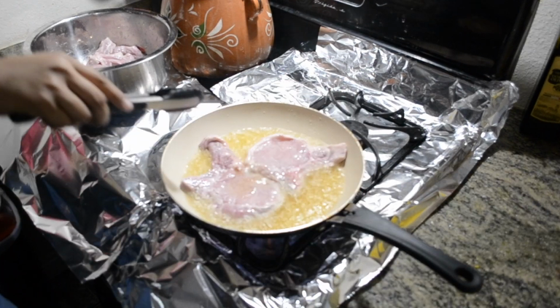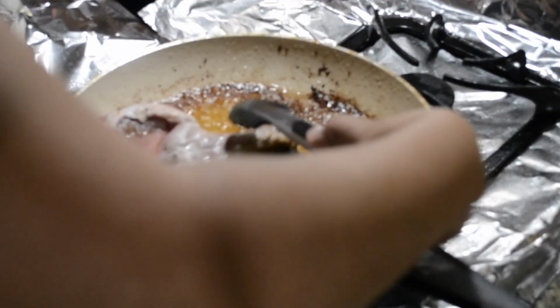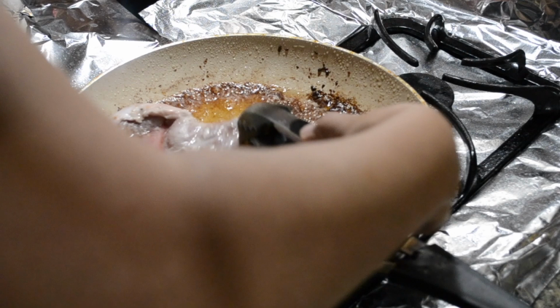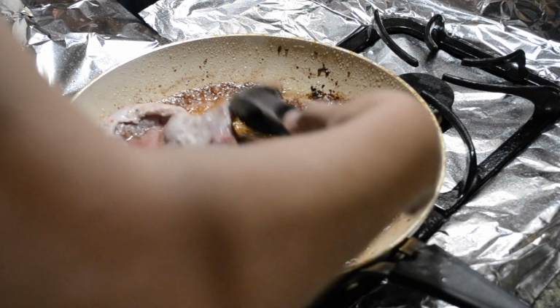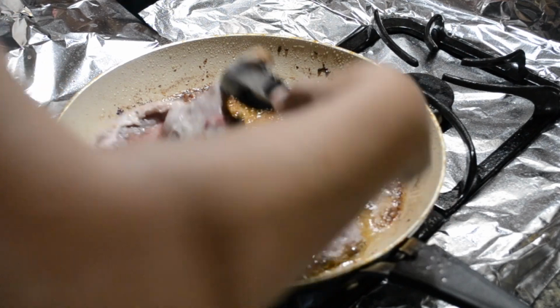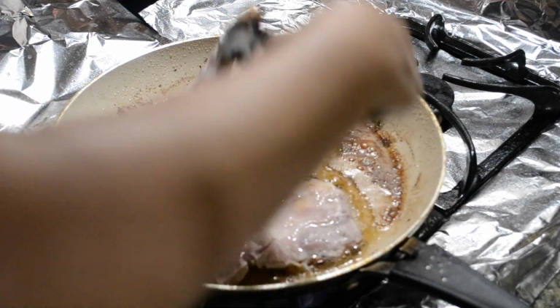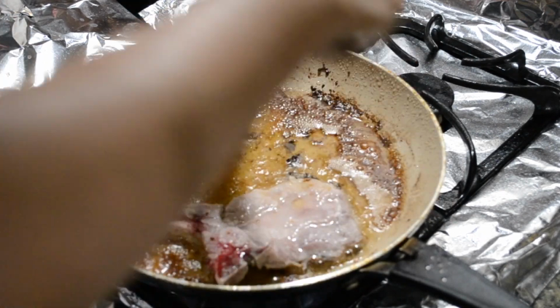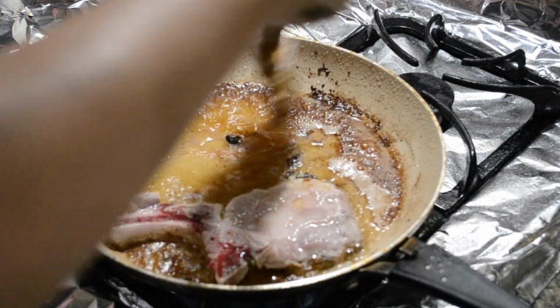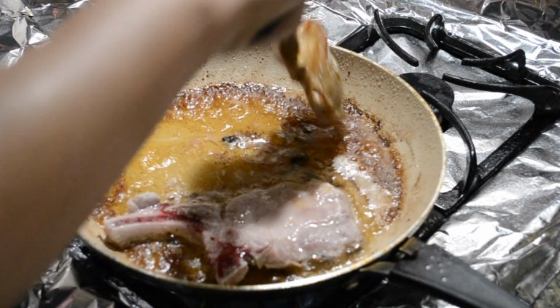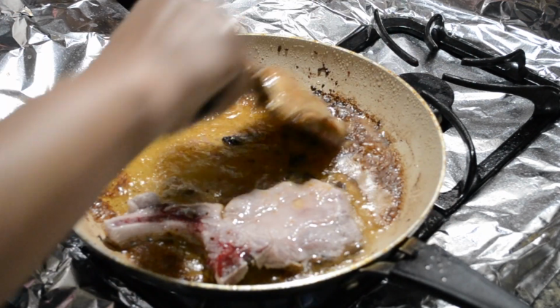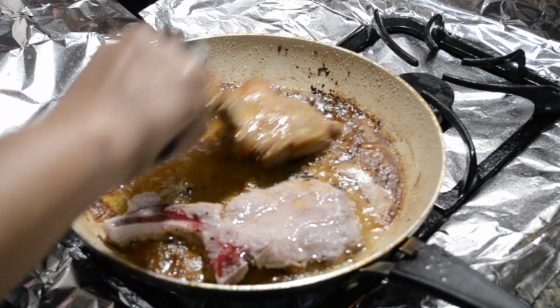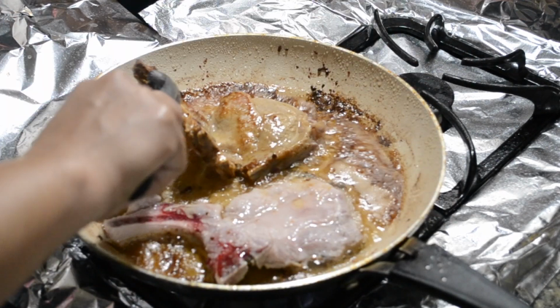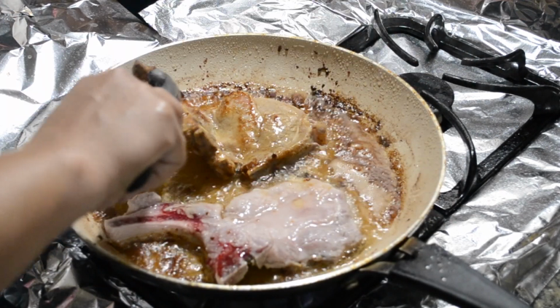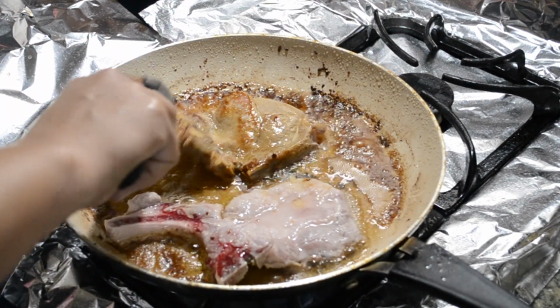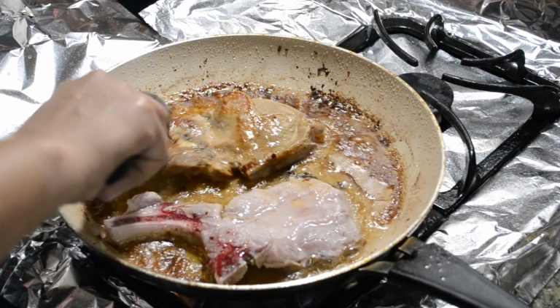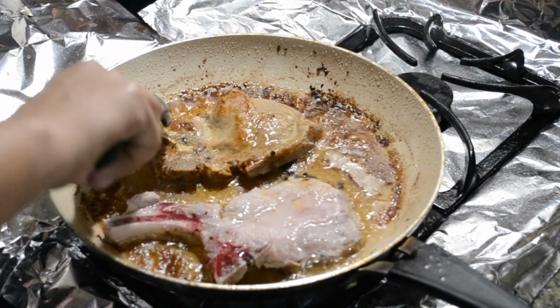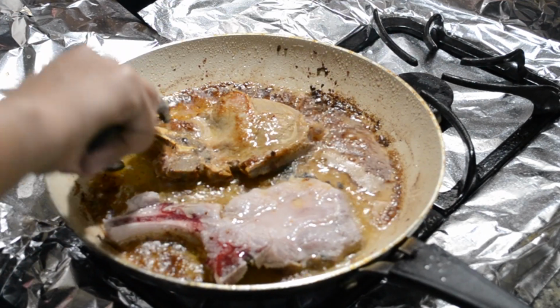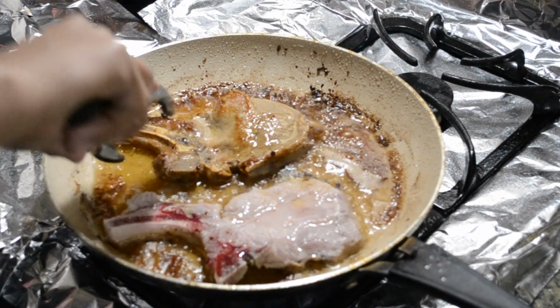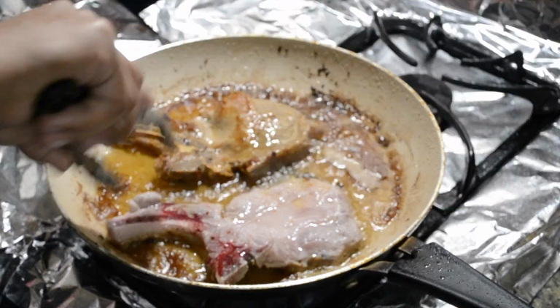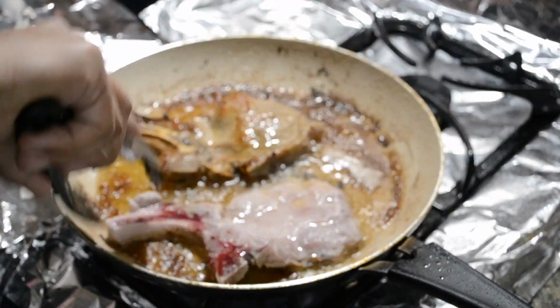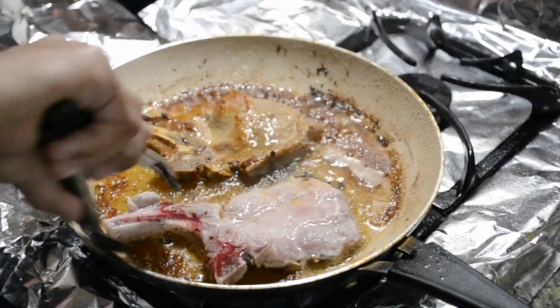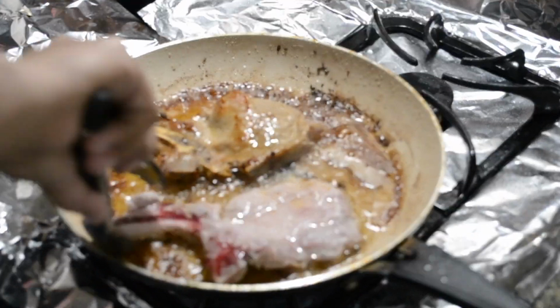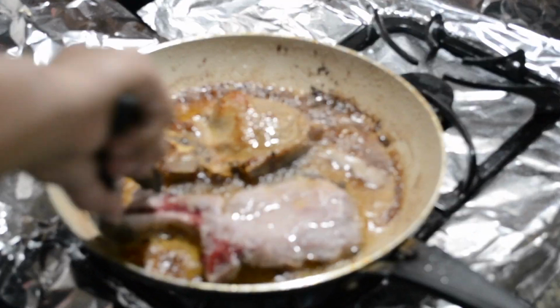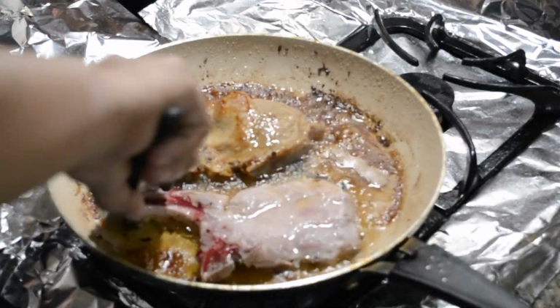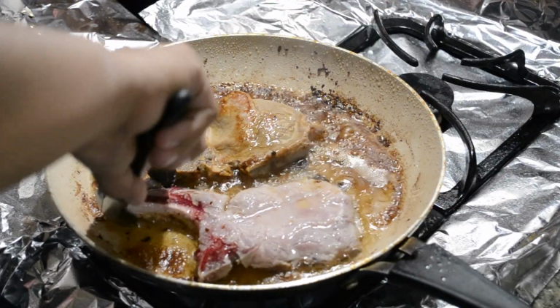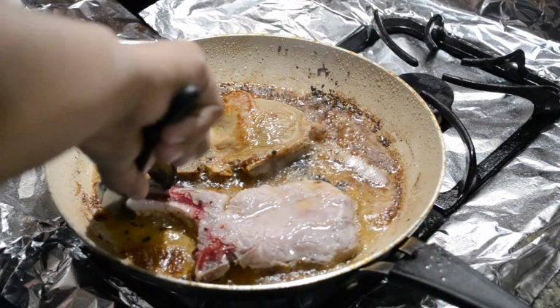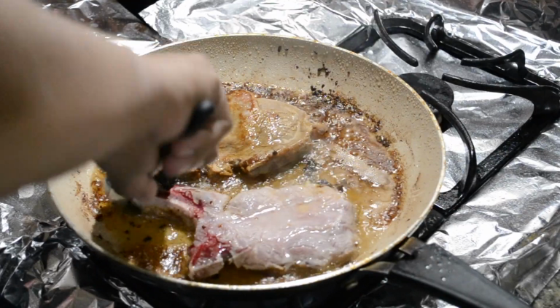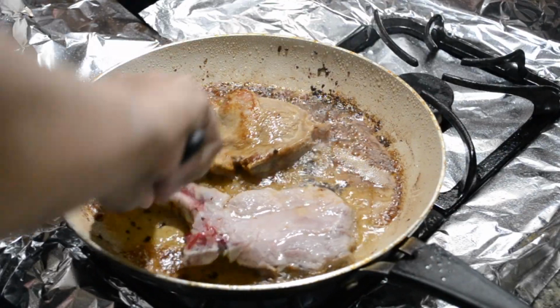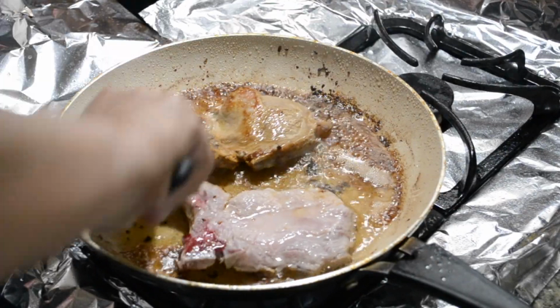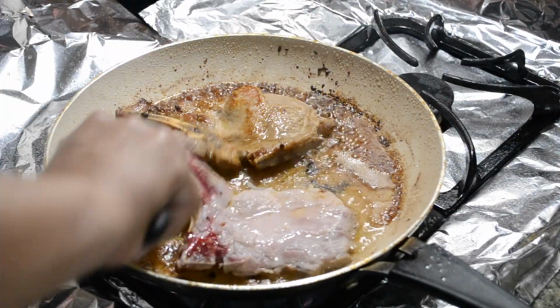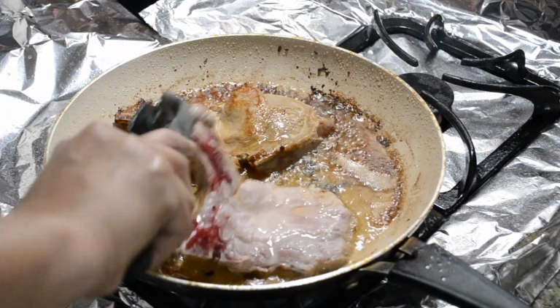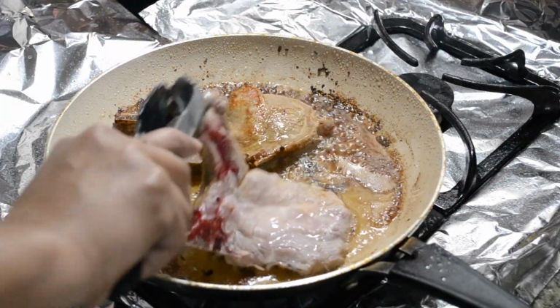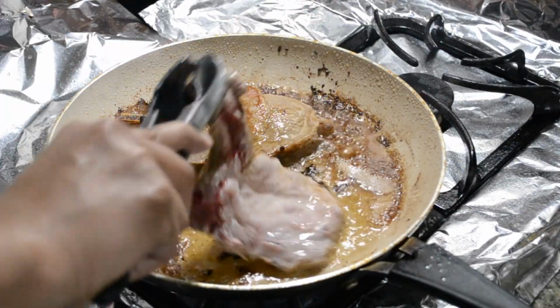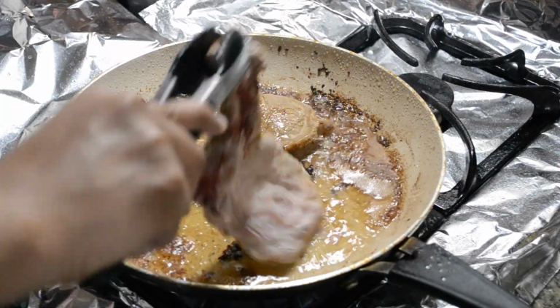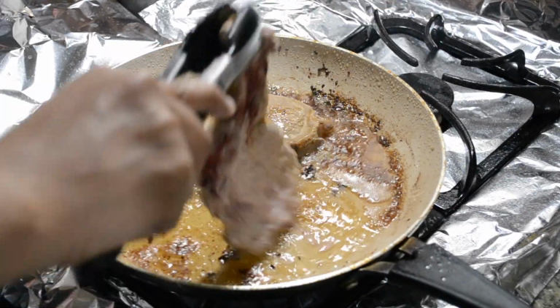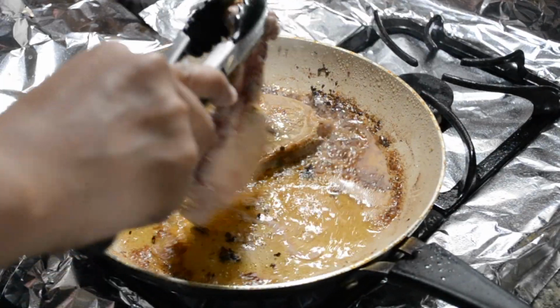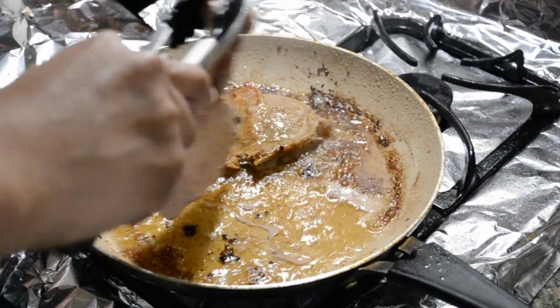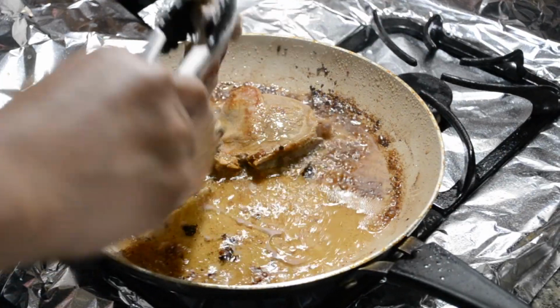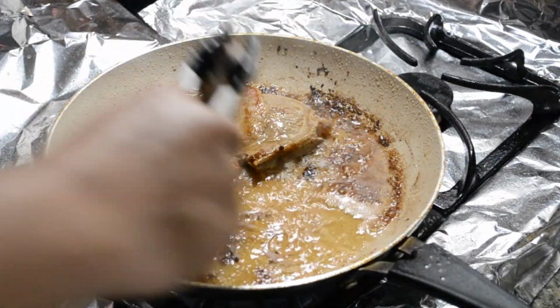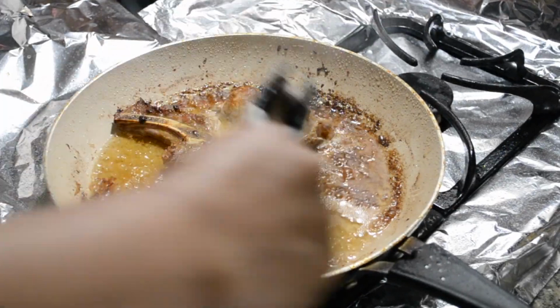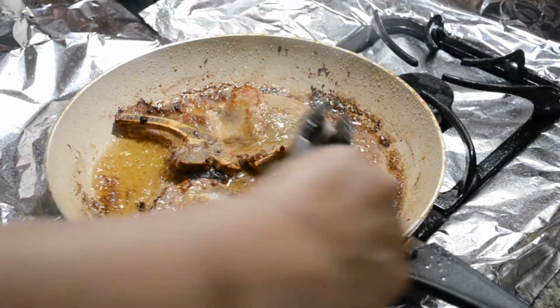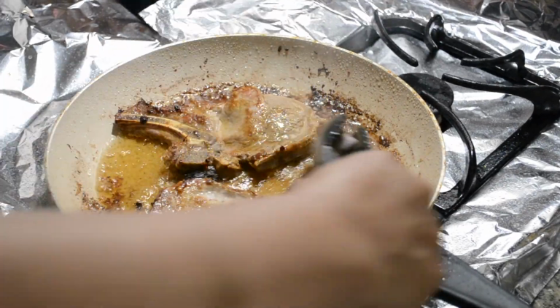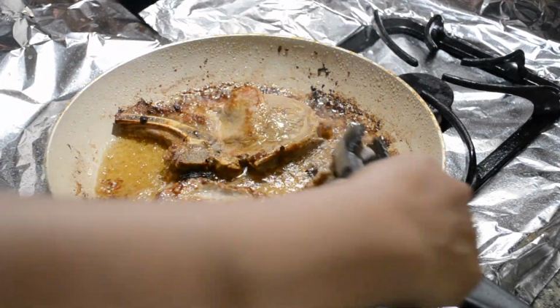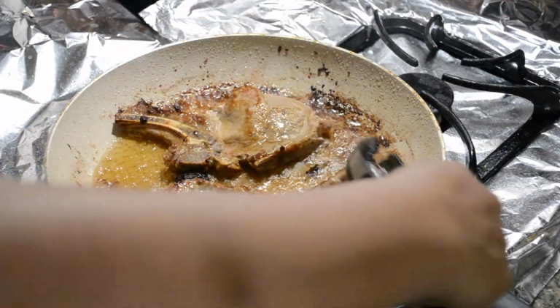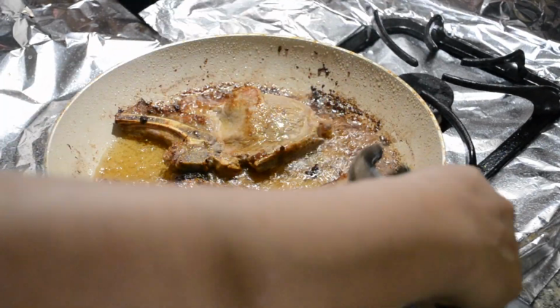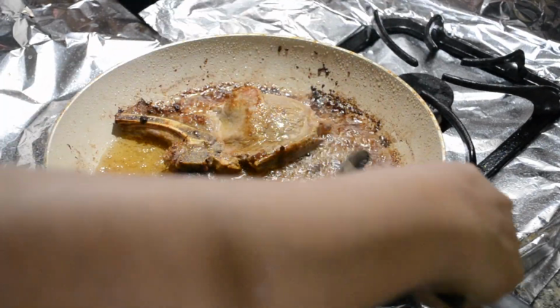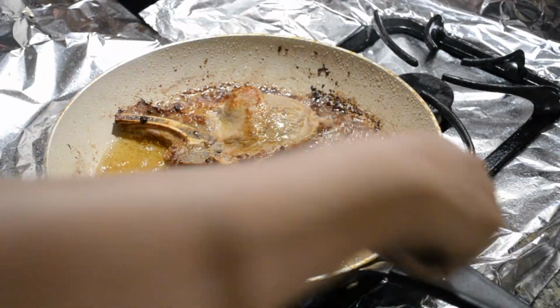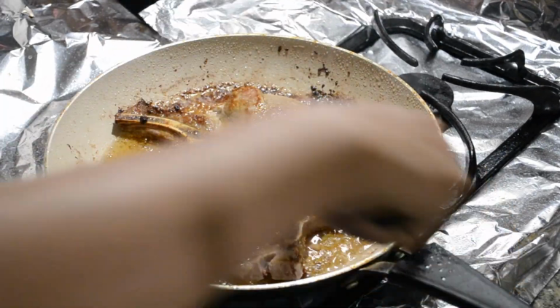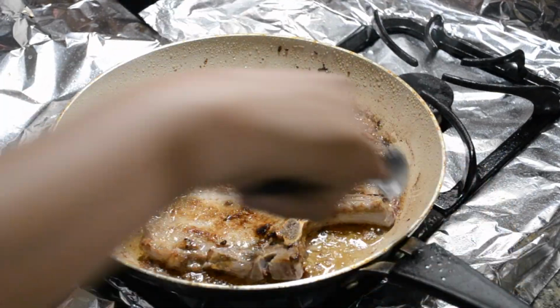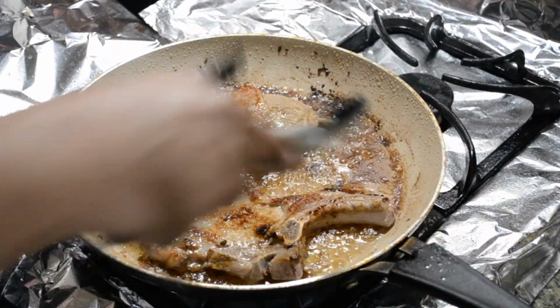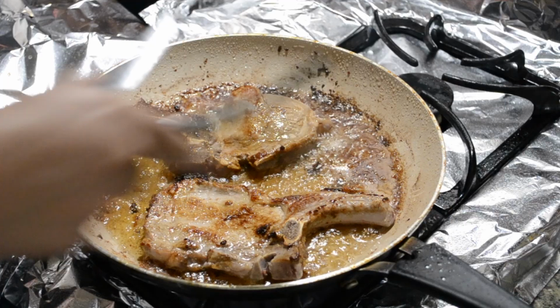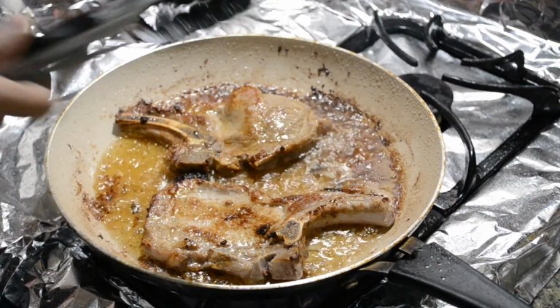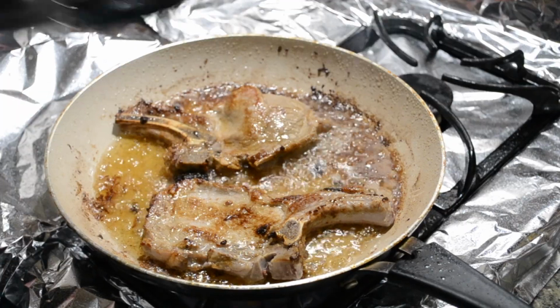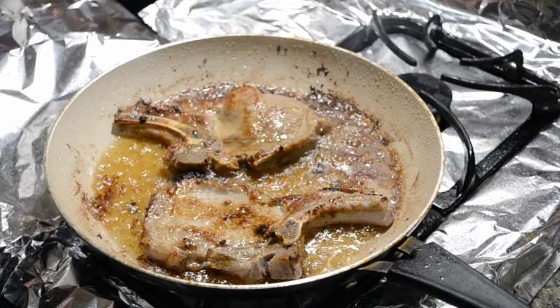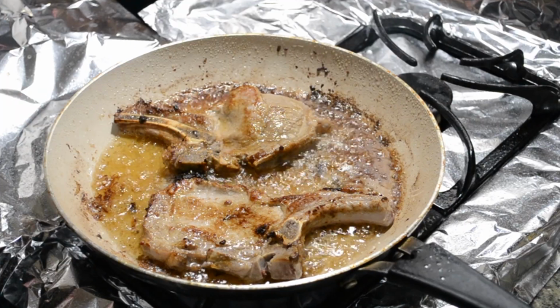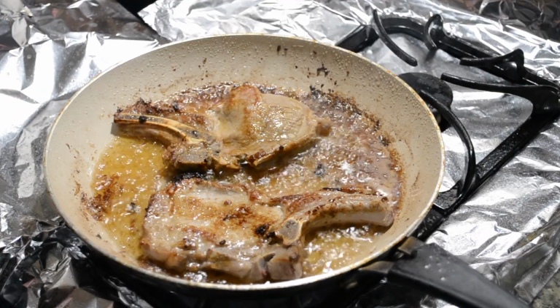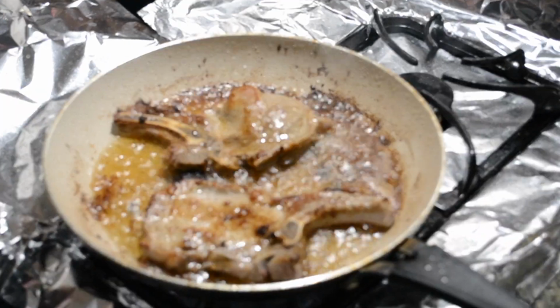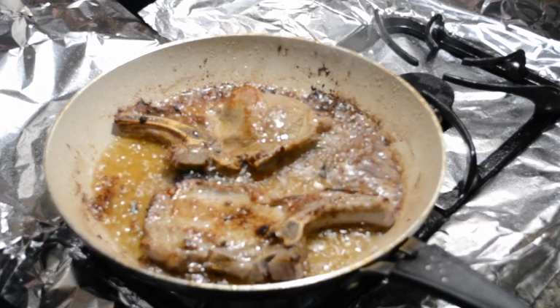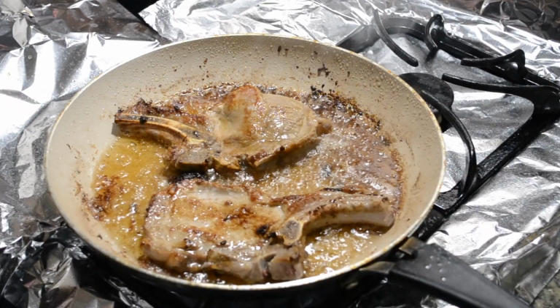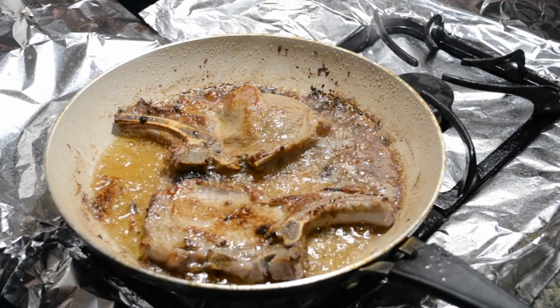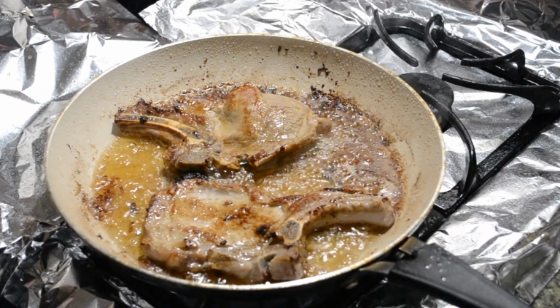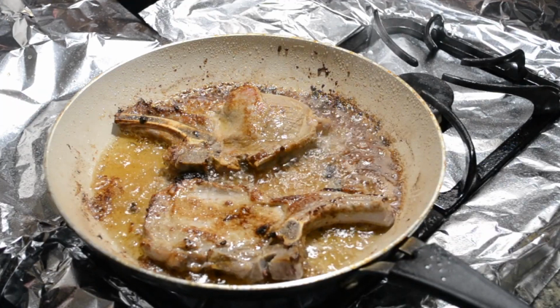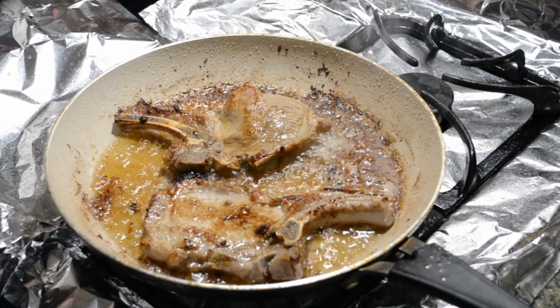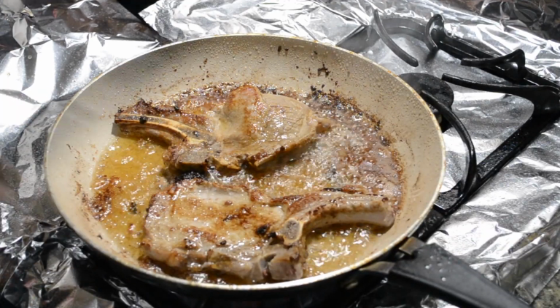Once it's done cooking, you can serve it with your favorite side dishes. I personally like it with beans and homemade salsa made with a mortar and pestle.